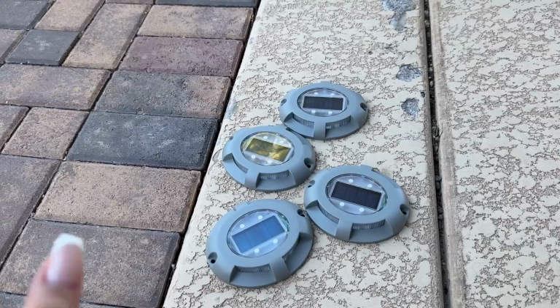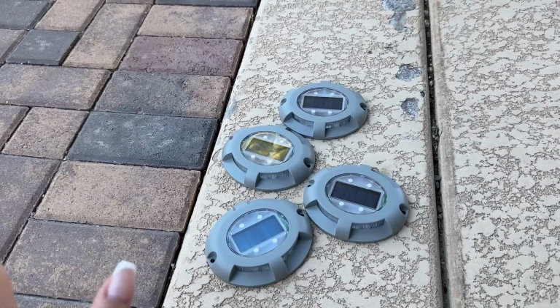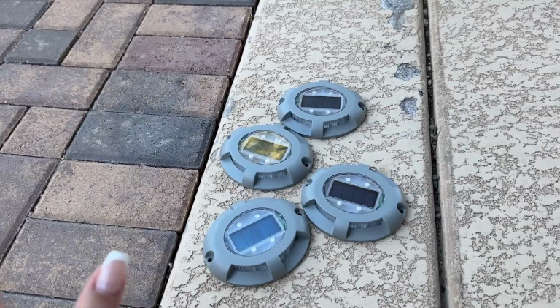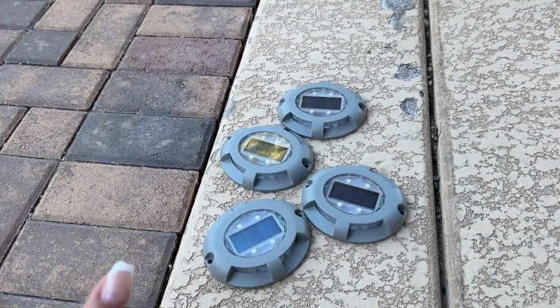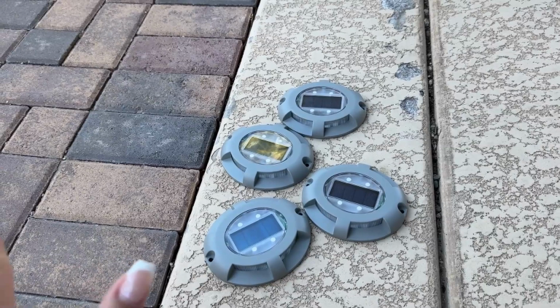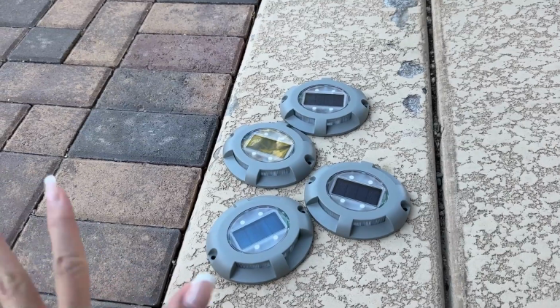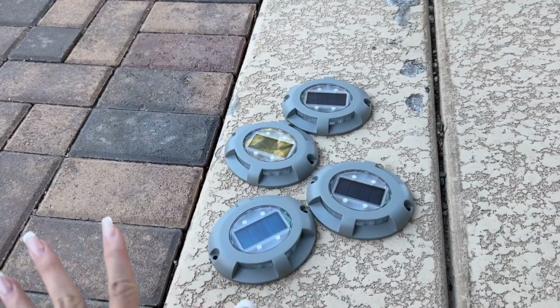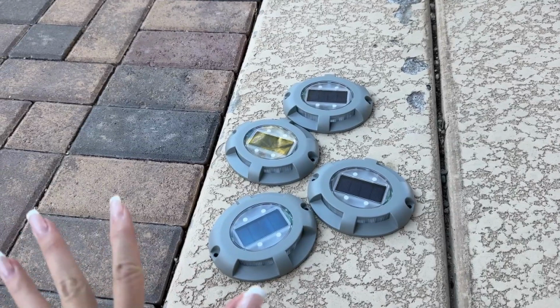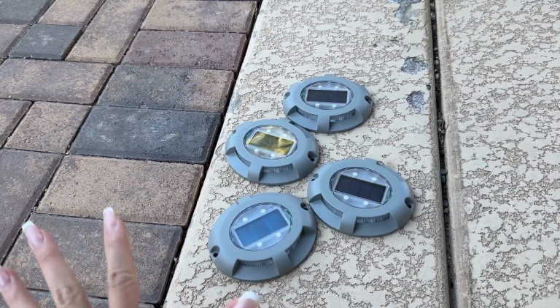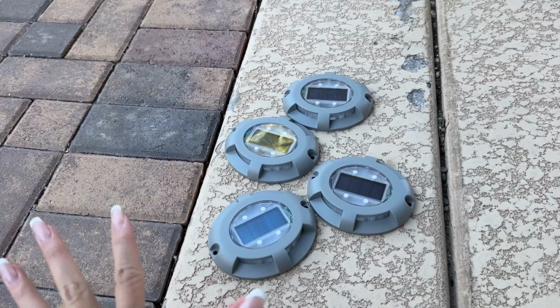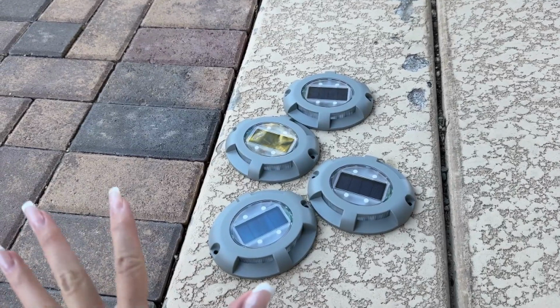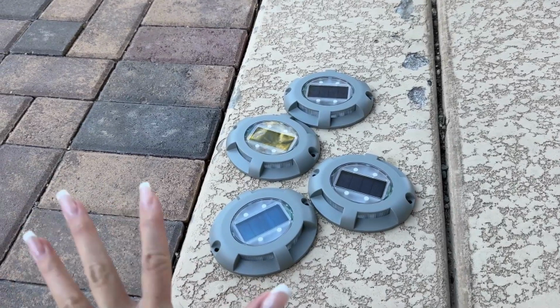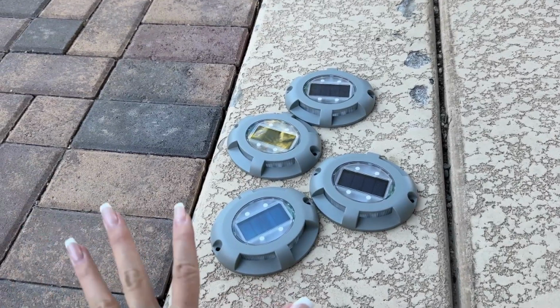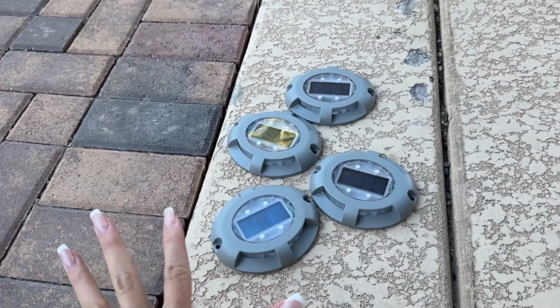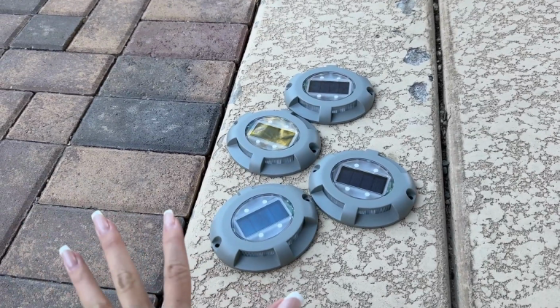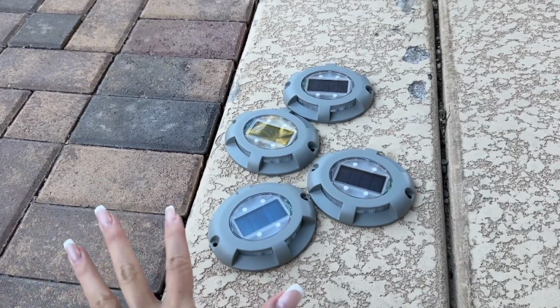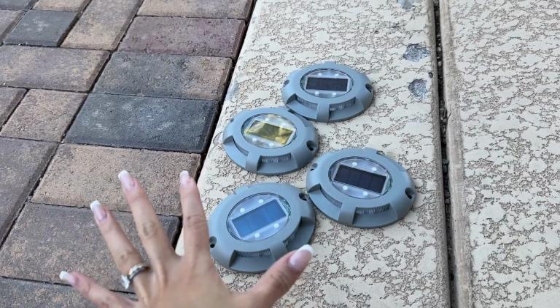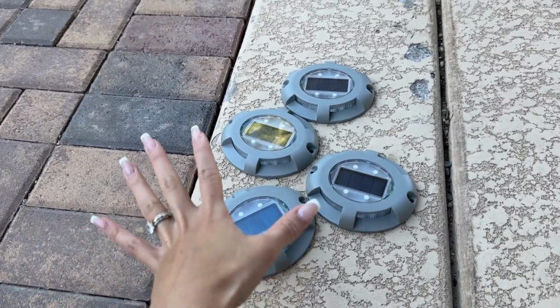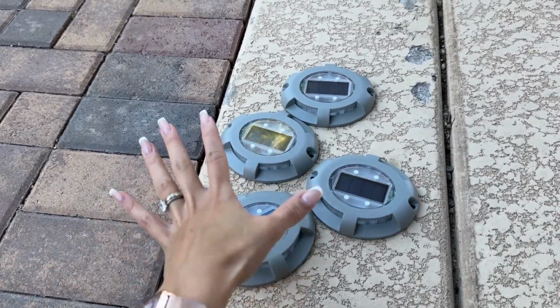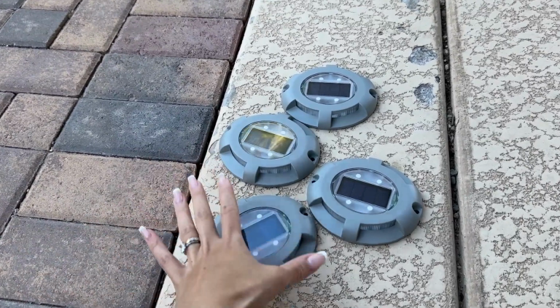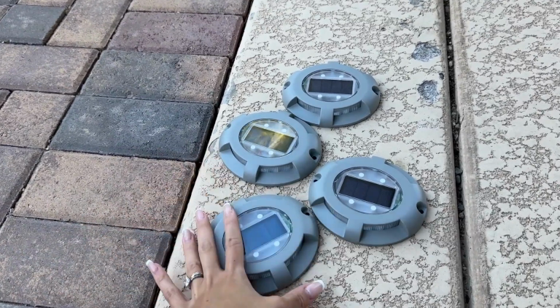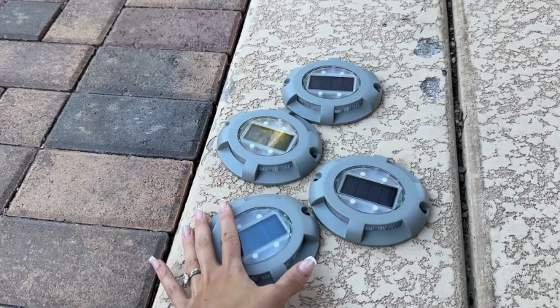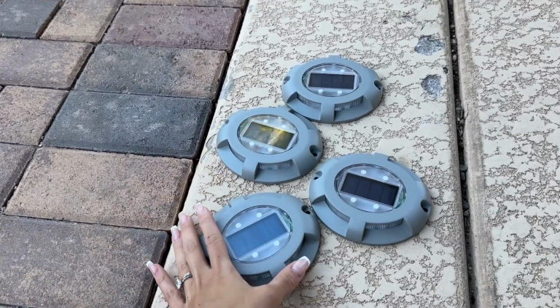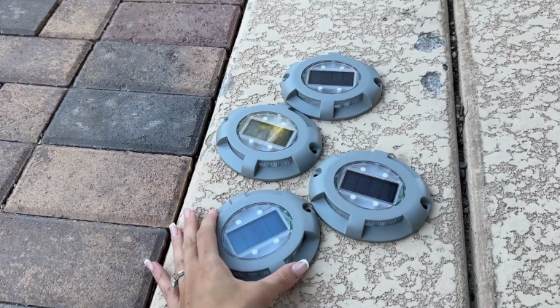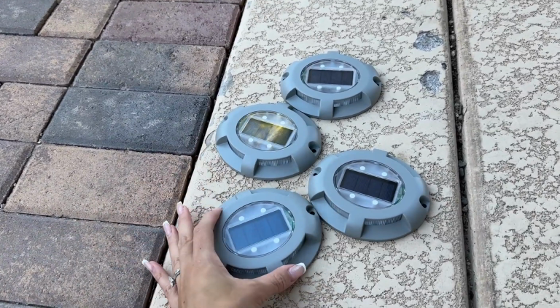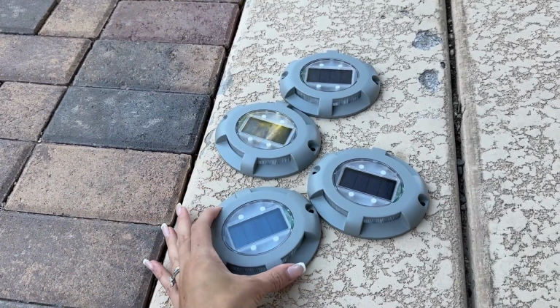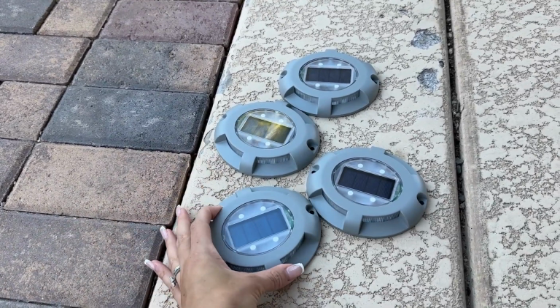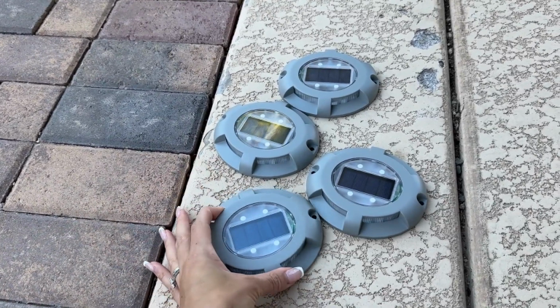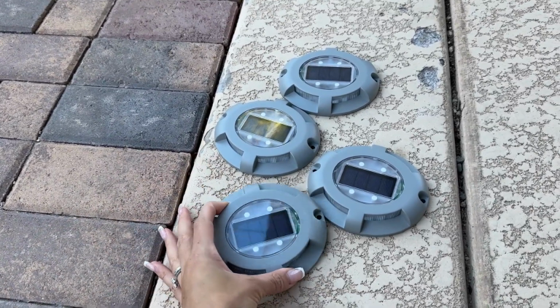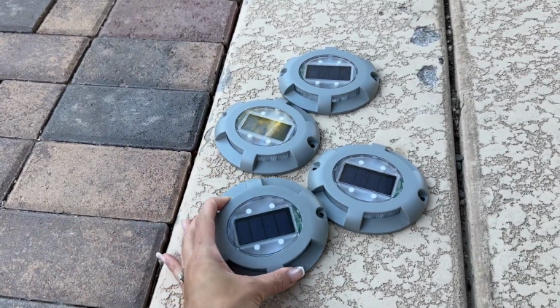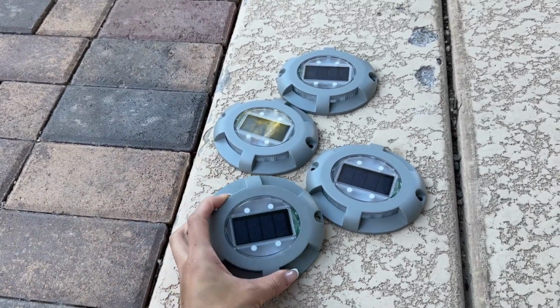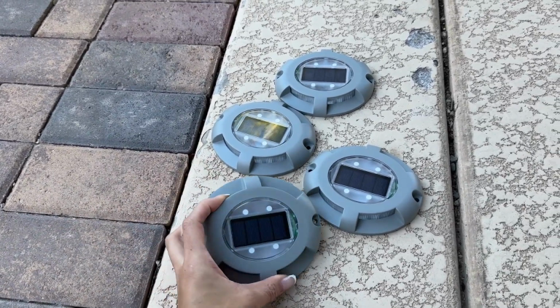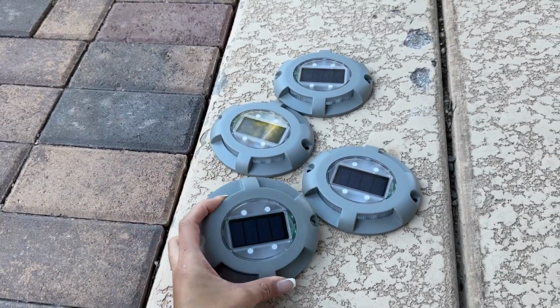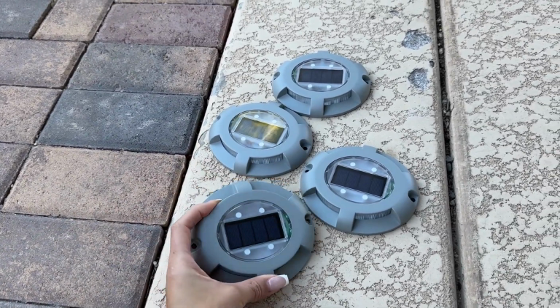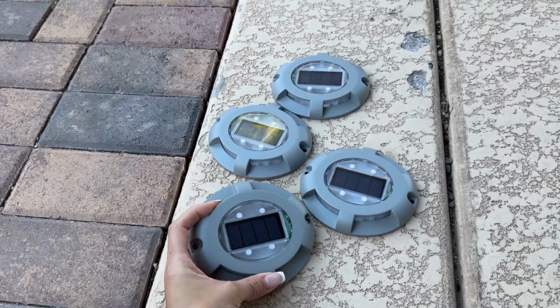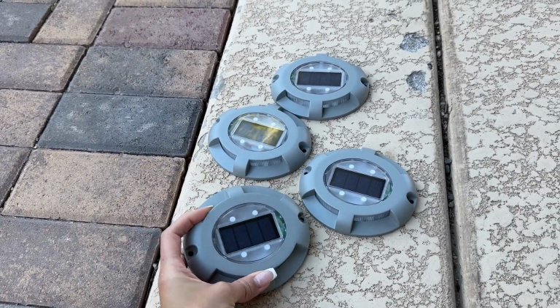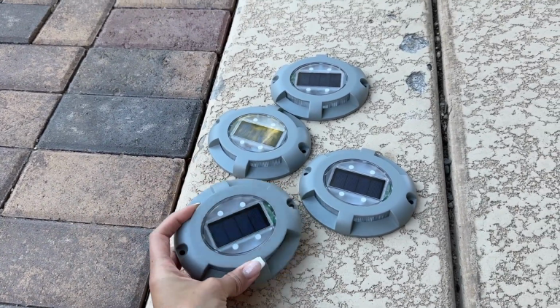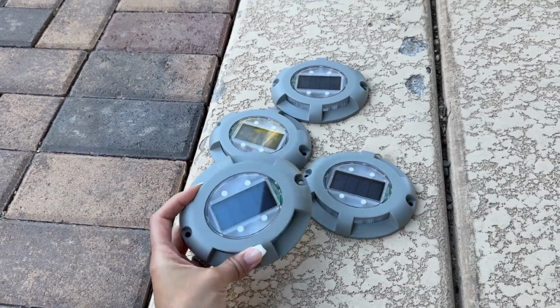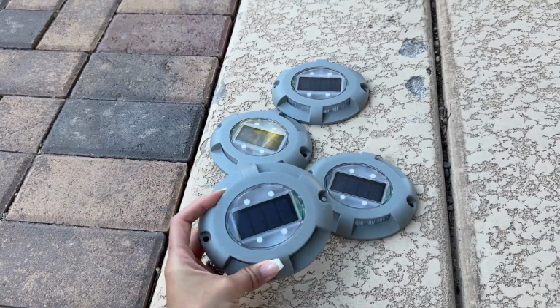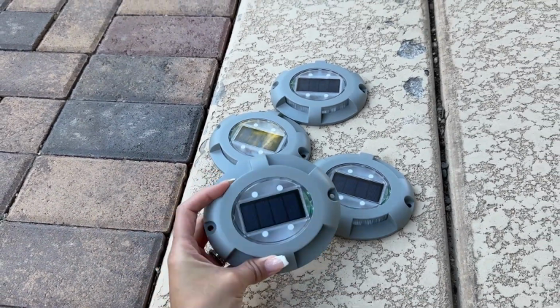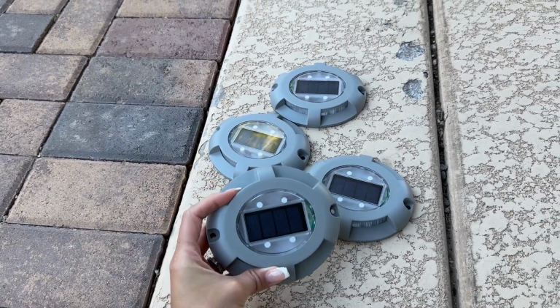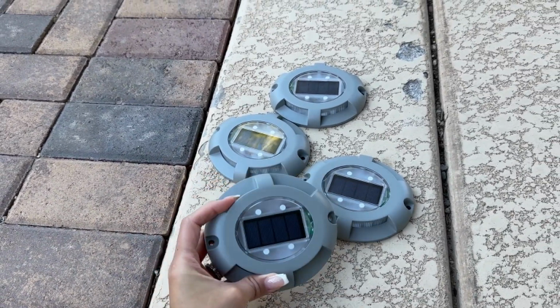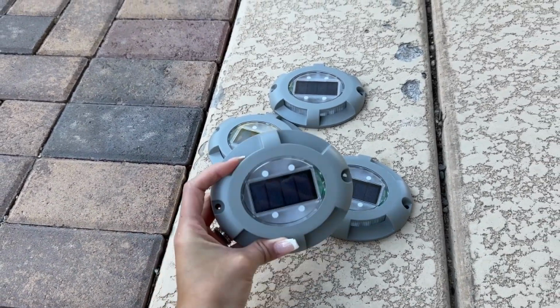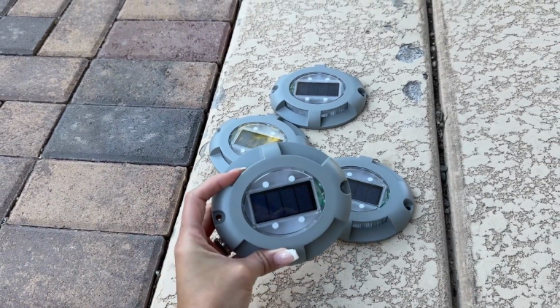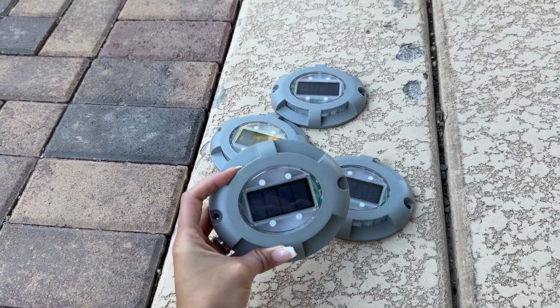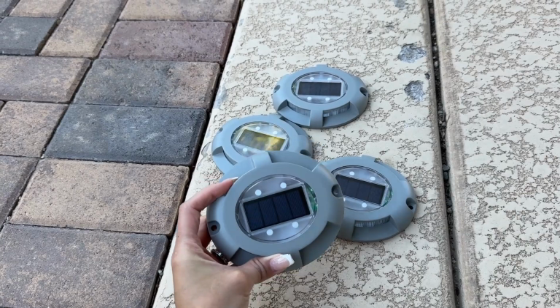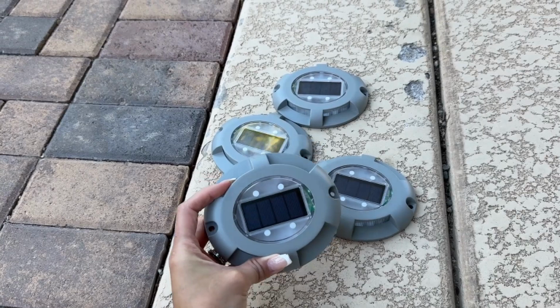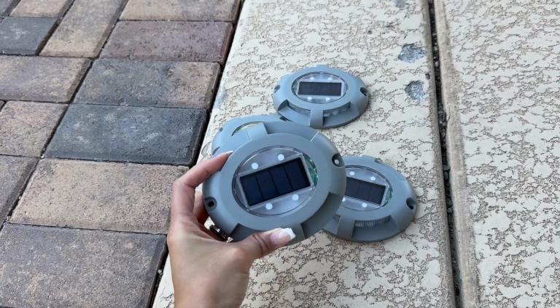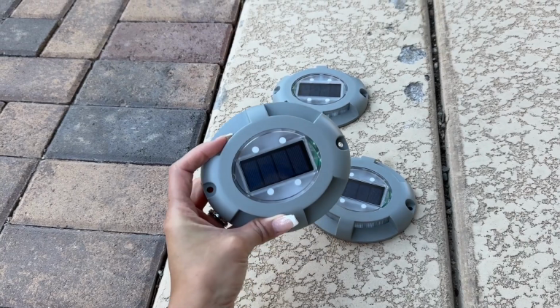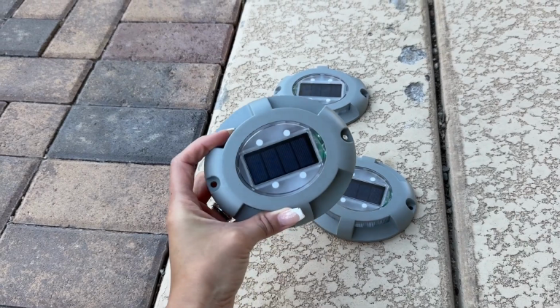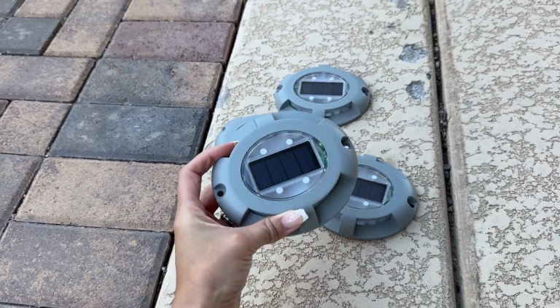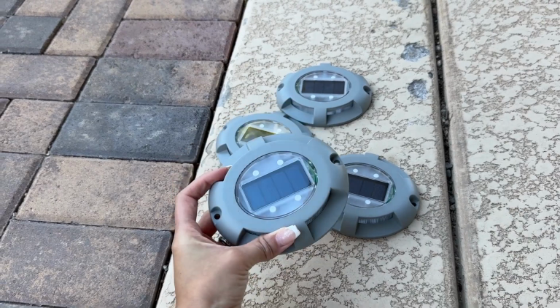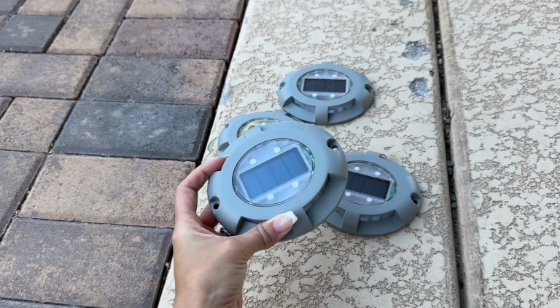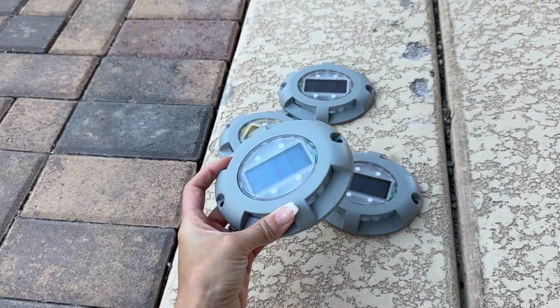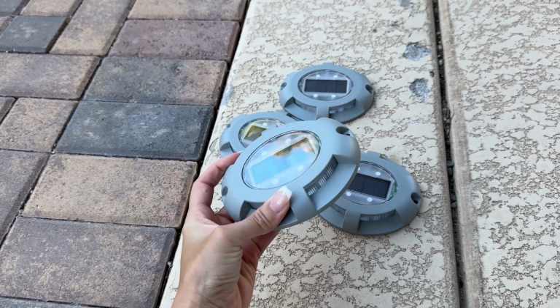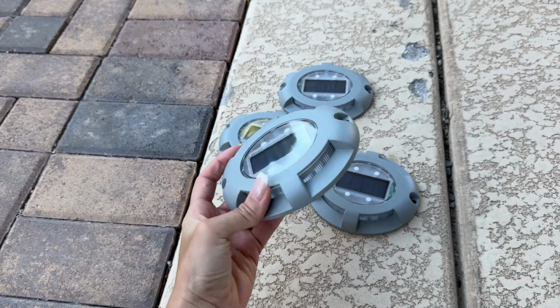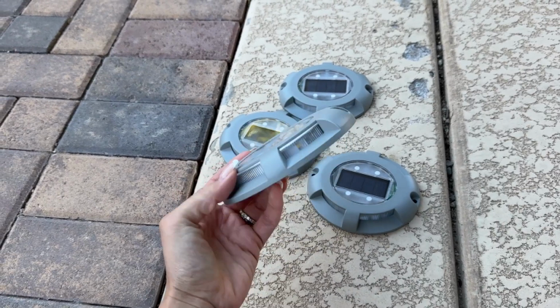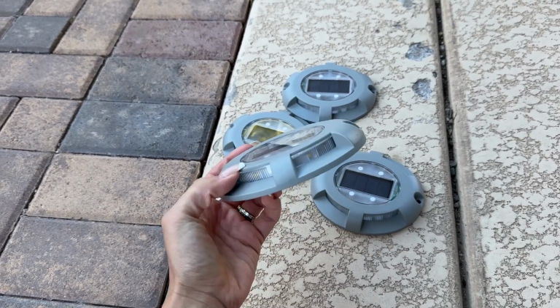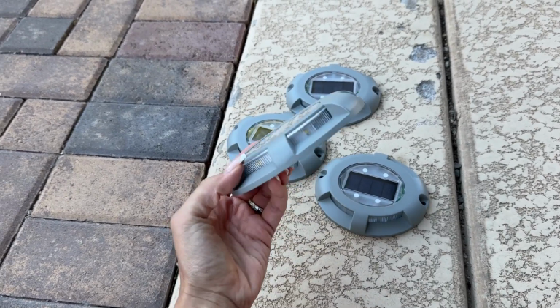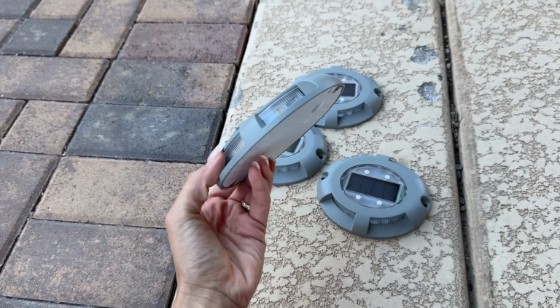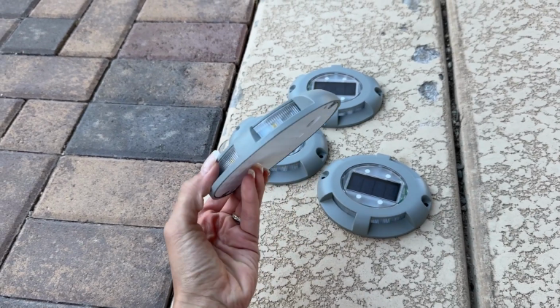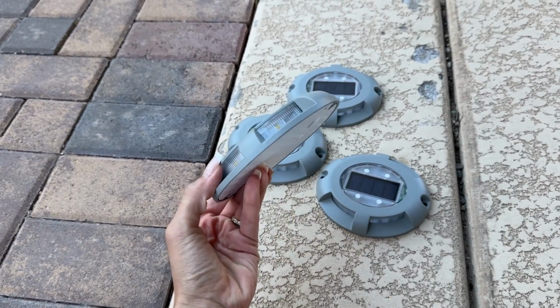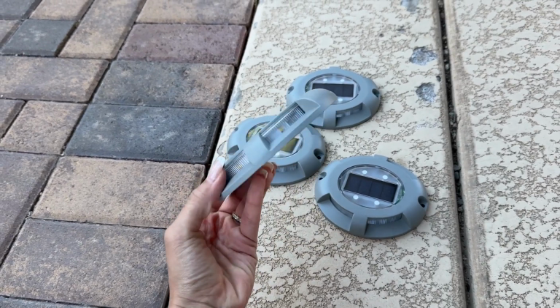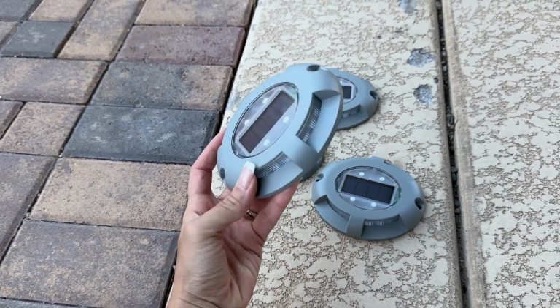Hey guys, today I'm going to do a quick review and demo. I'm going to show you in this video if these solar lights work like they're supposed to.